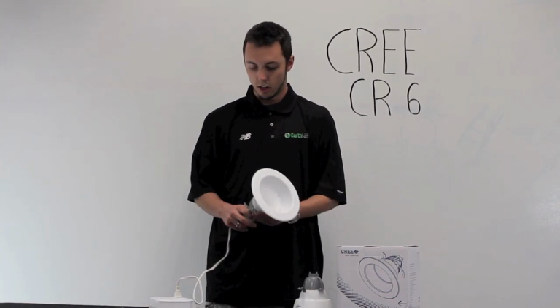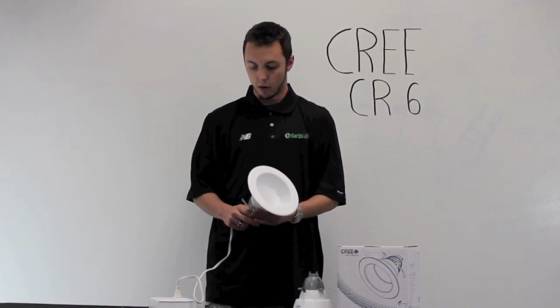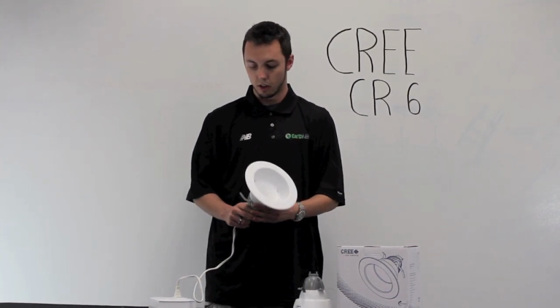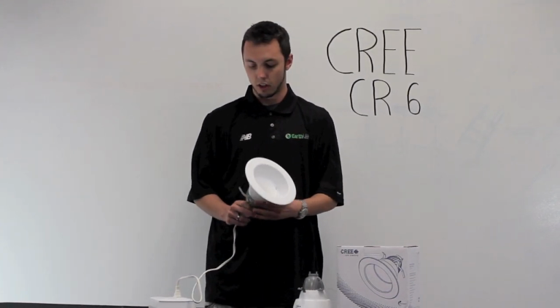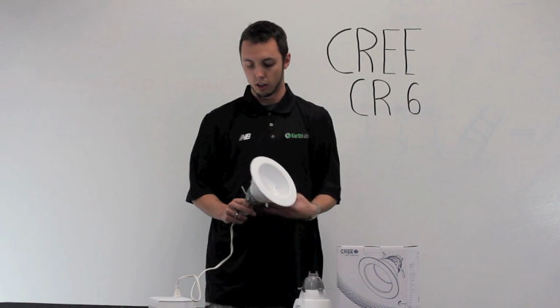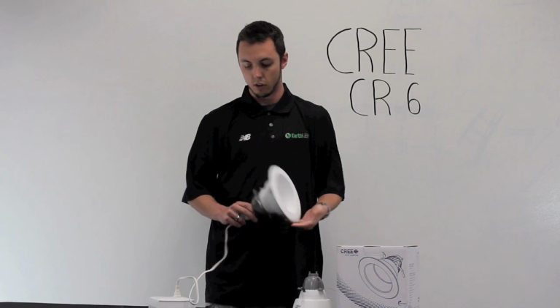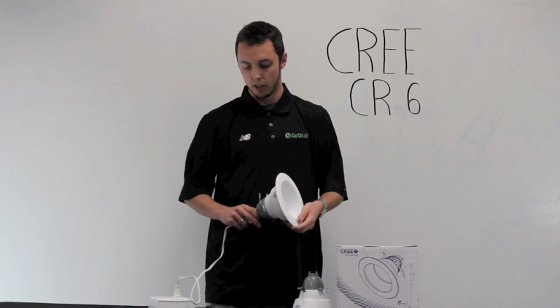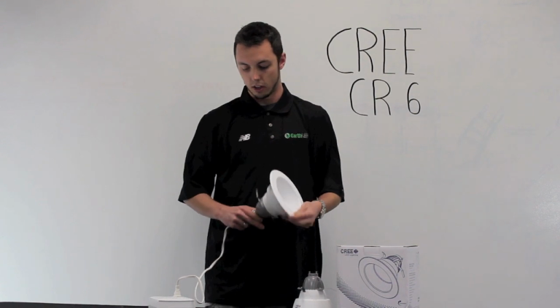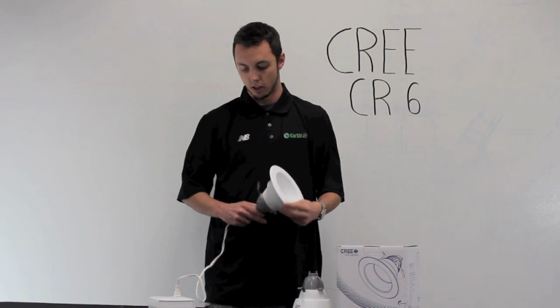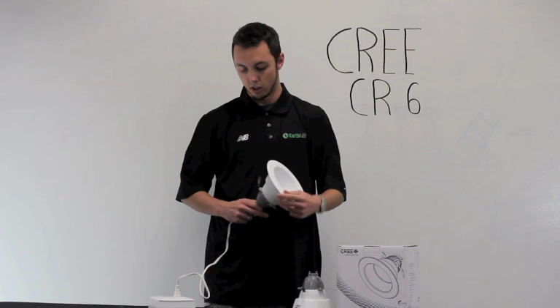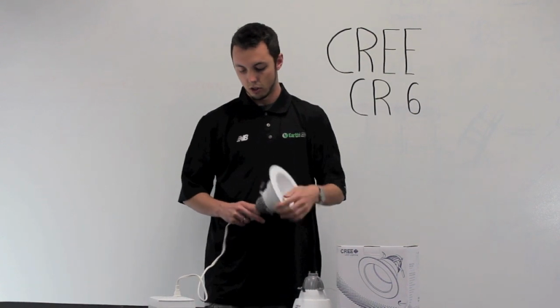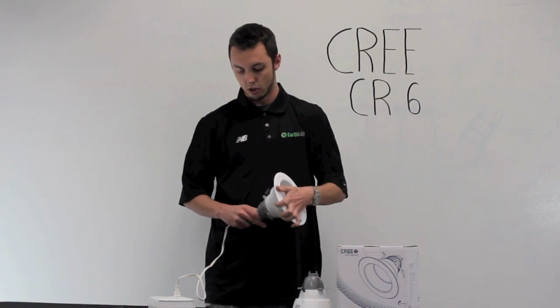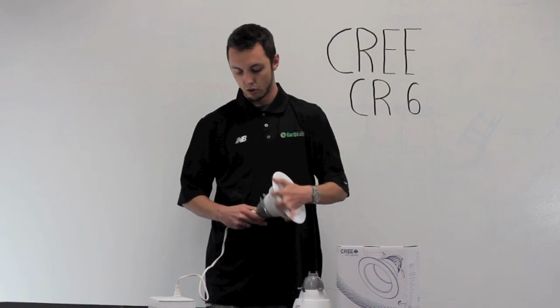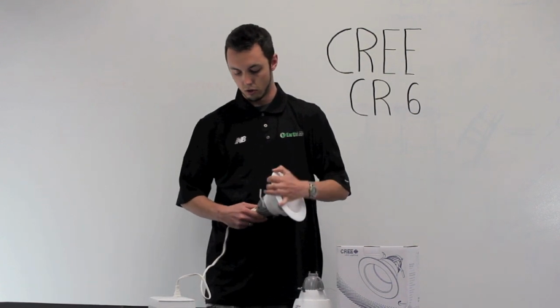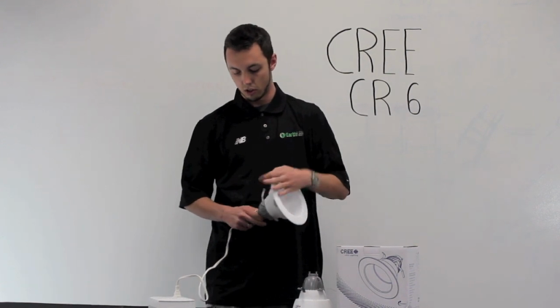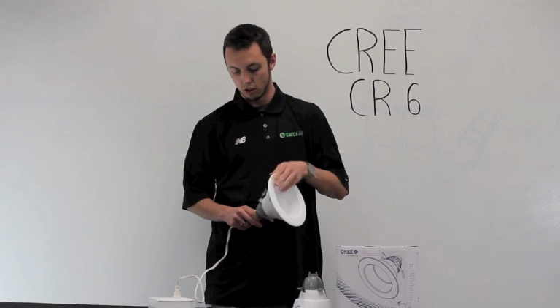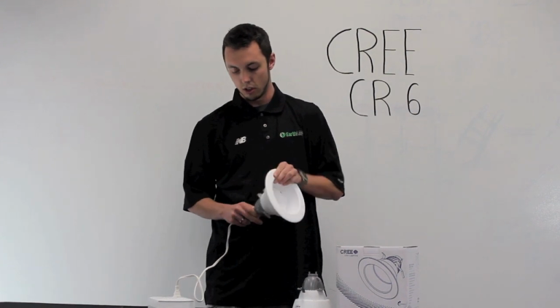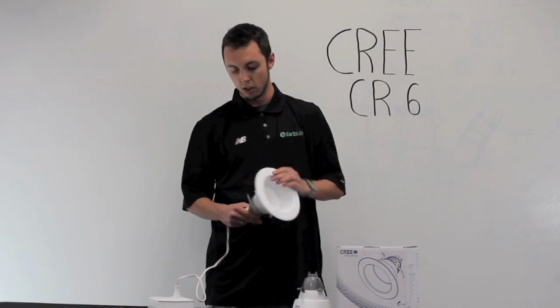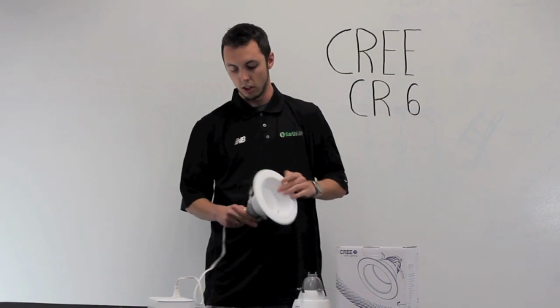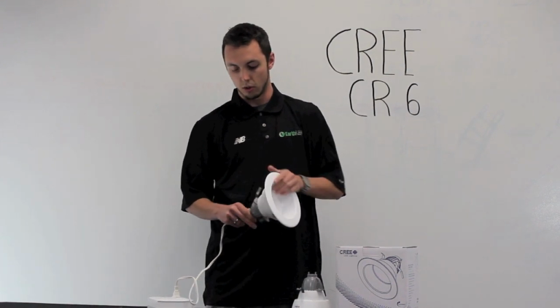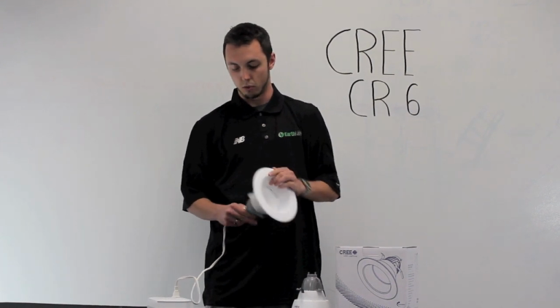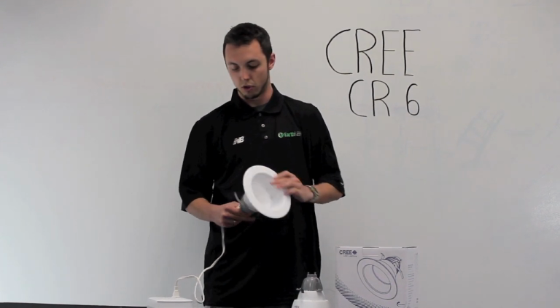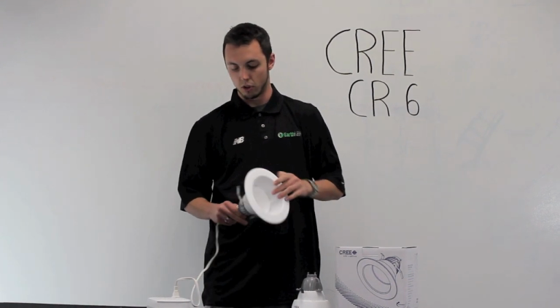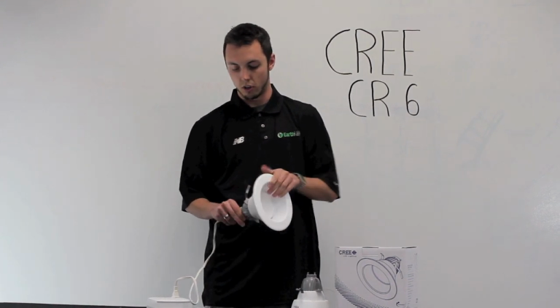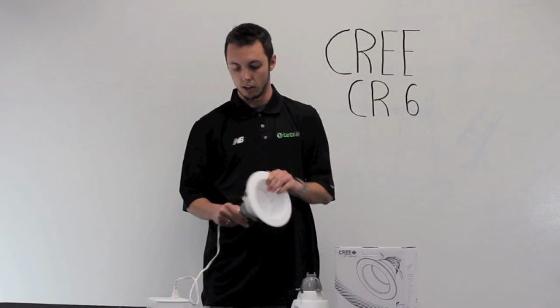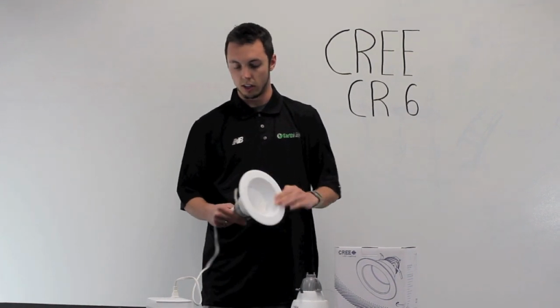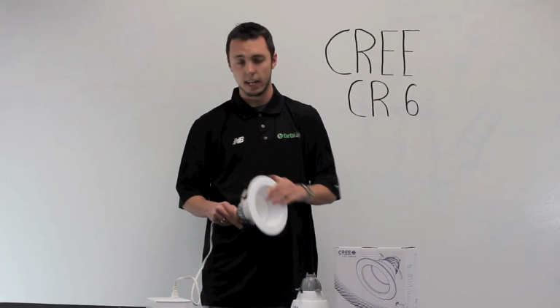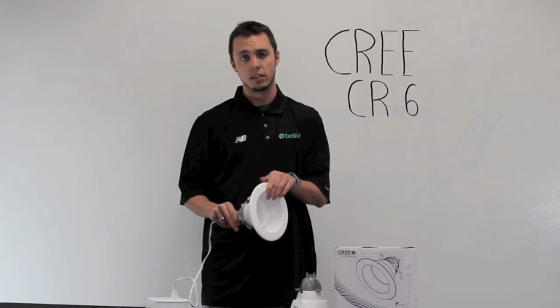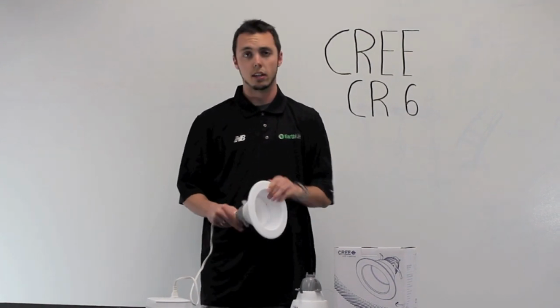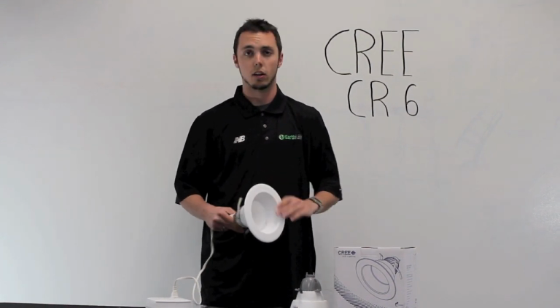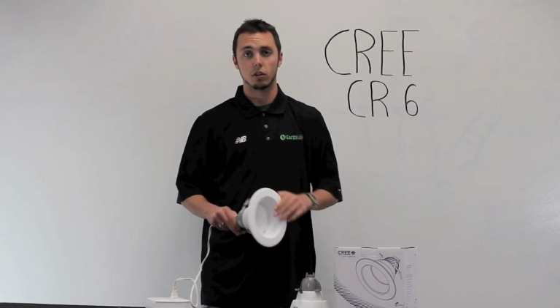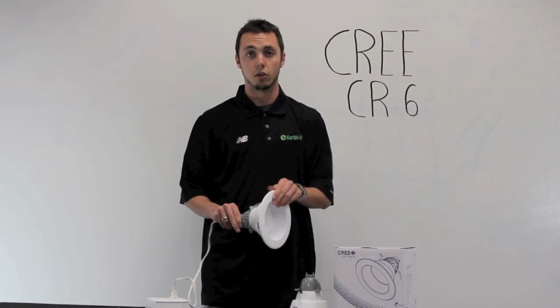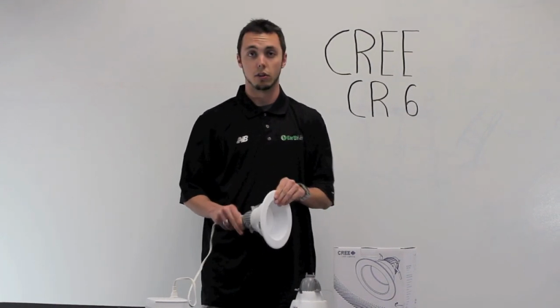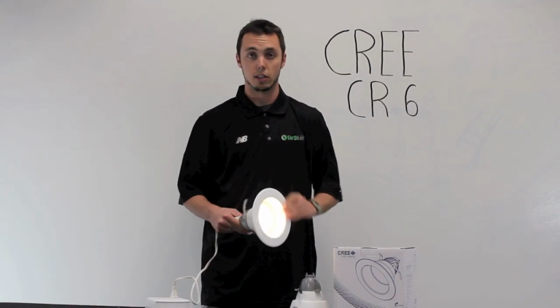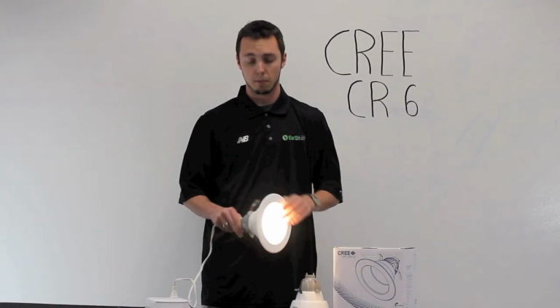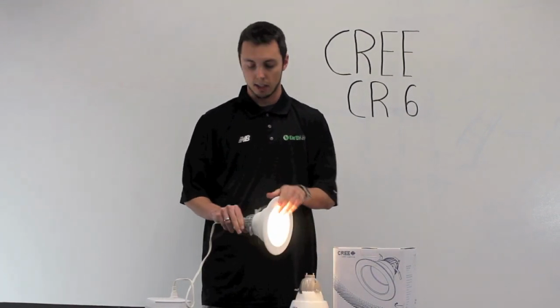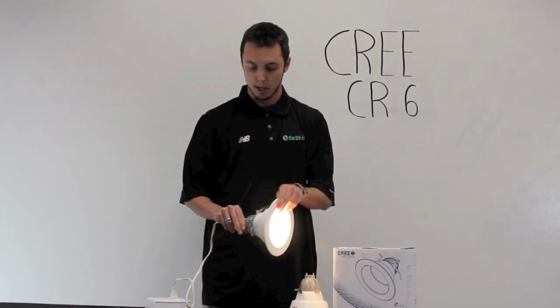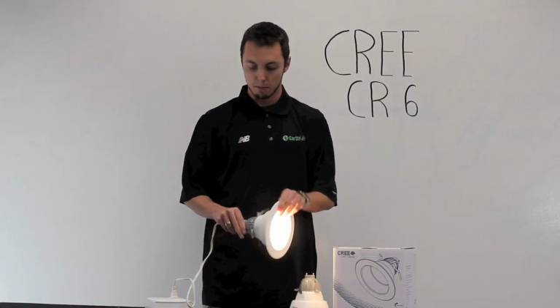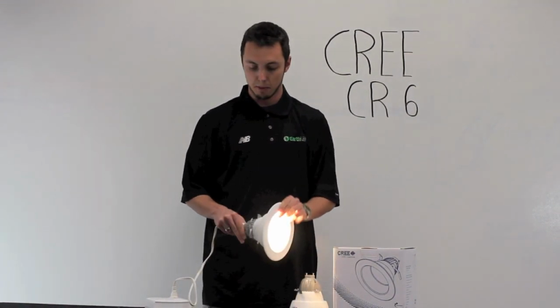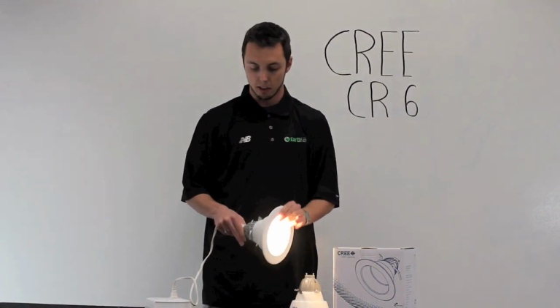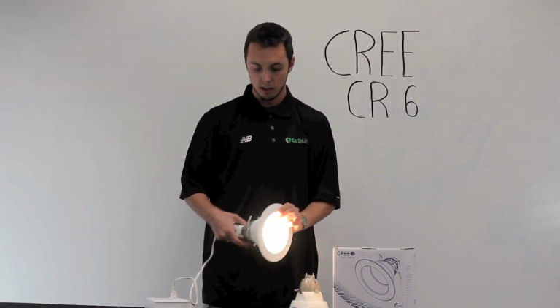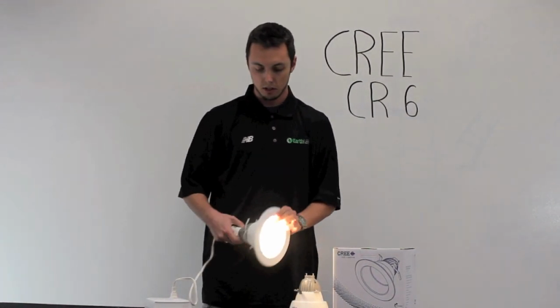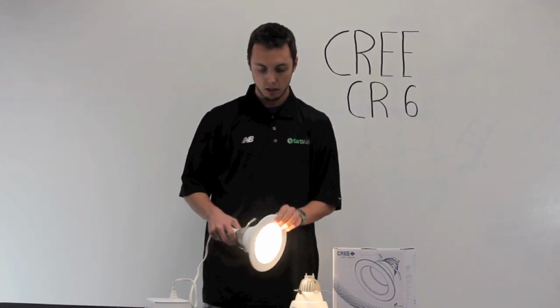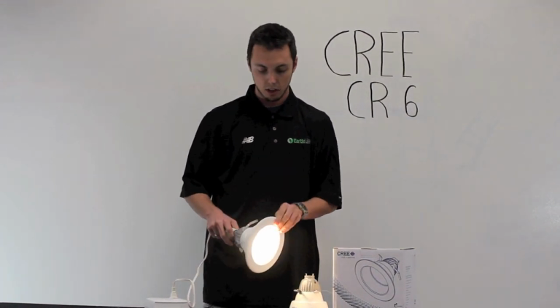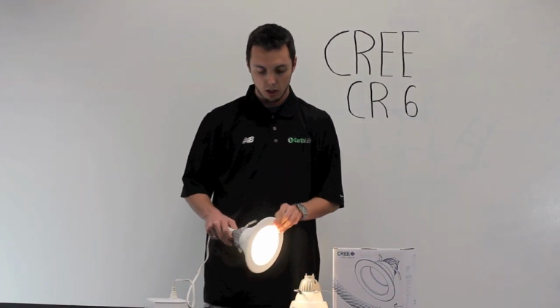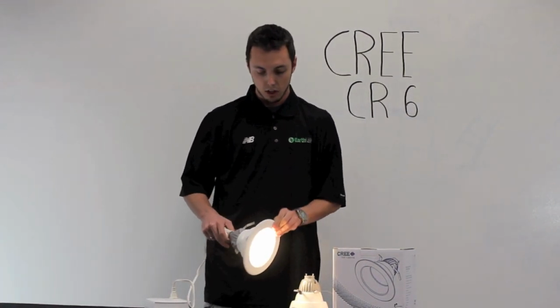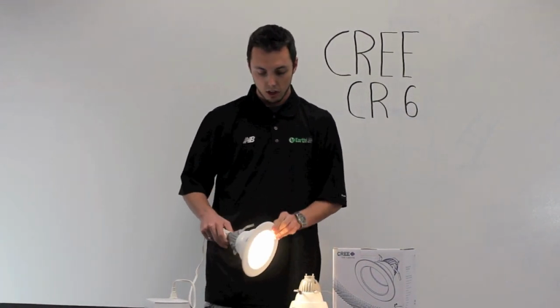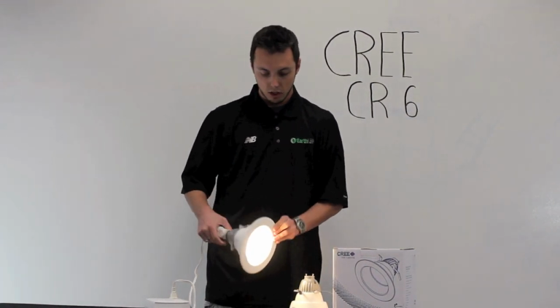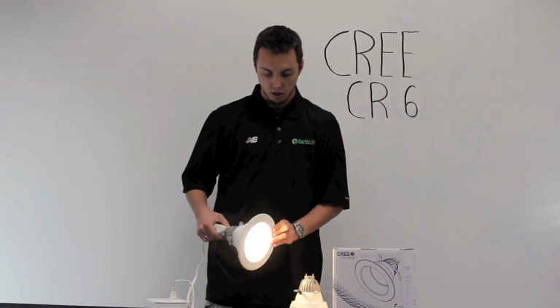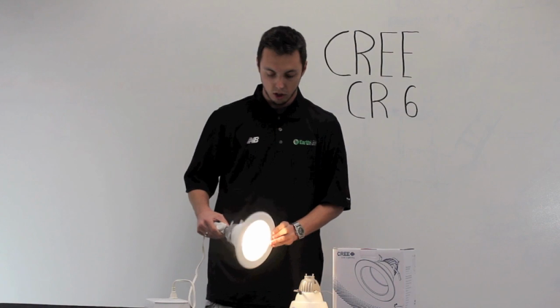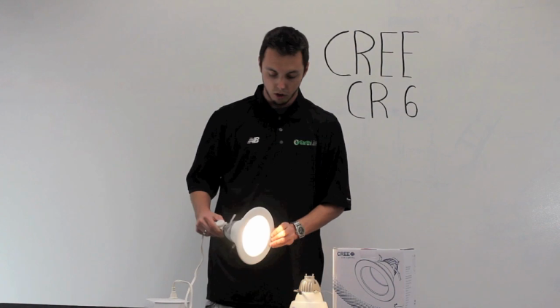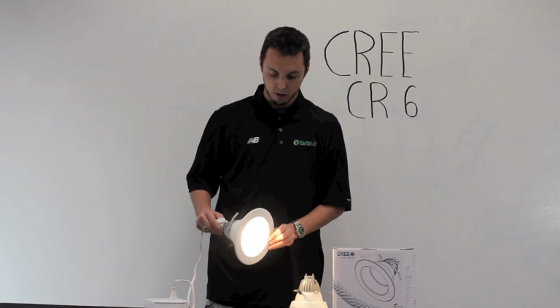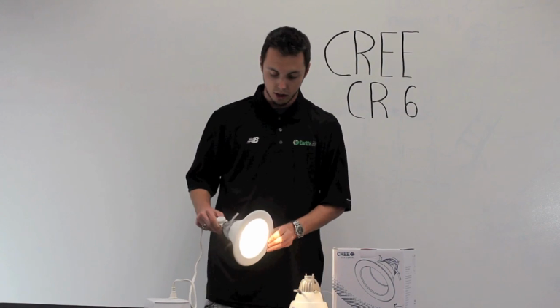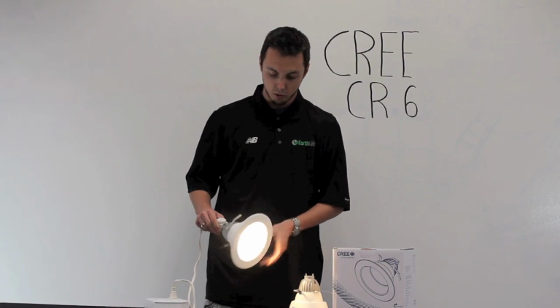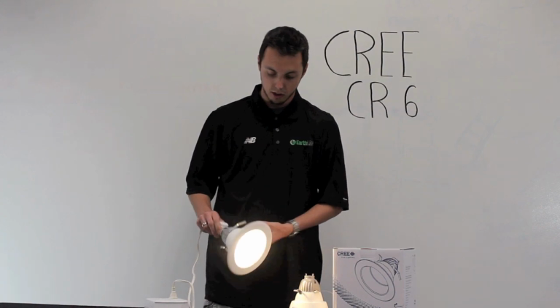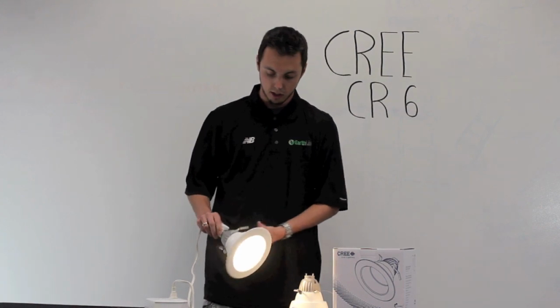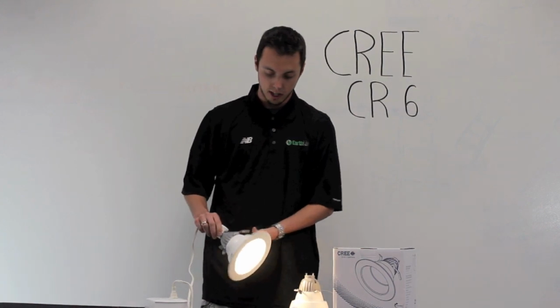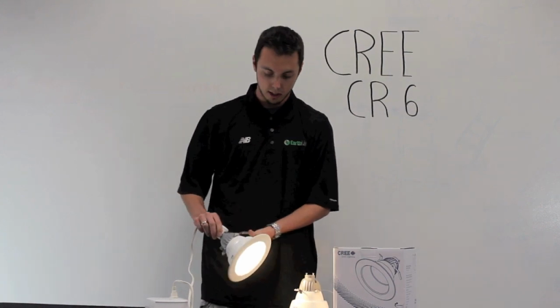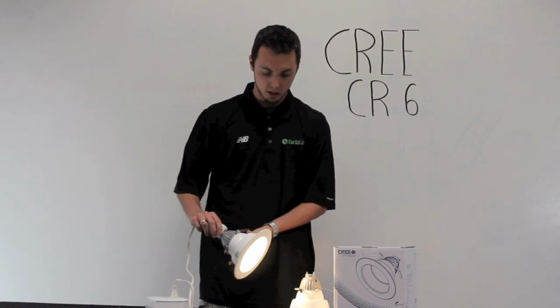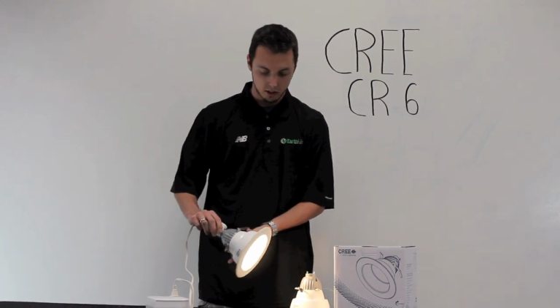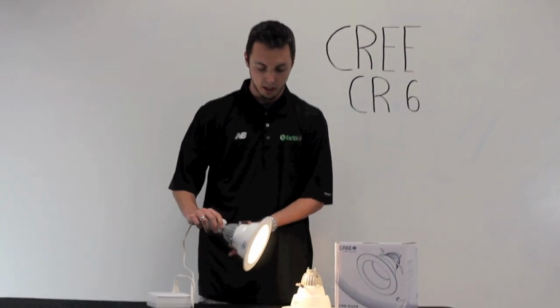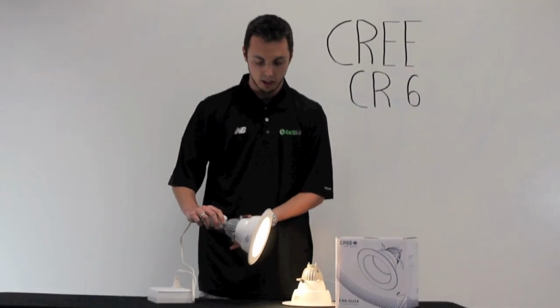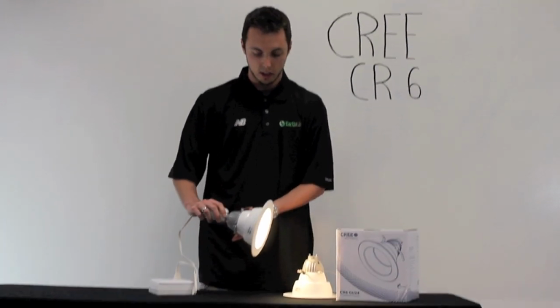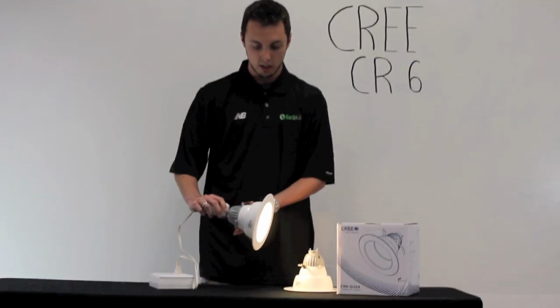Now we're going to go ahead and screw this in, and we'll show you the light and also the dimming capabilities. There's what the light looks like on.